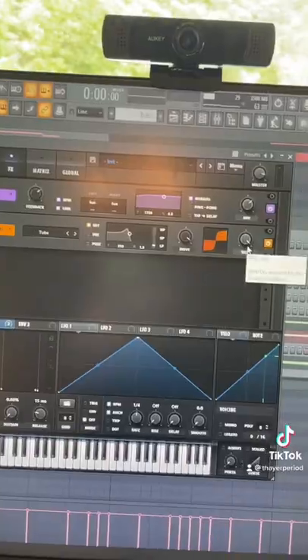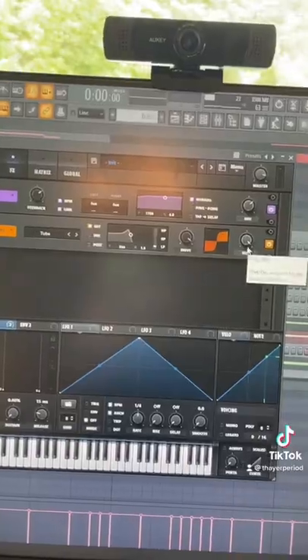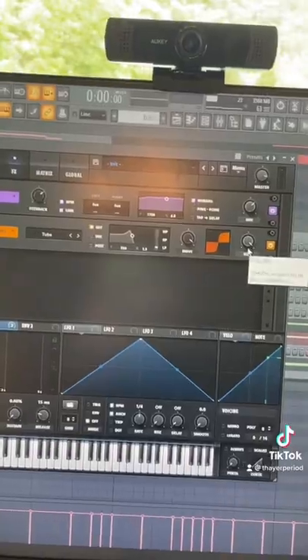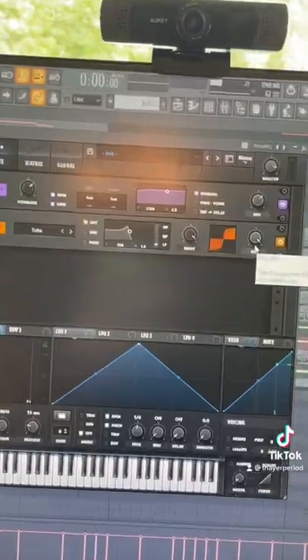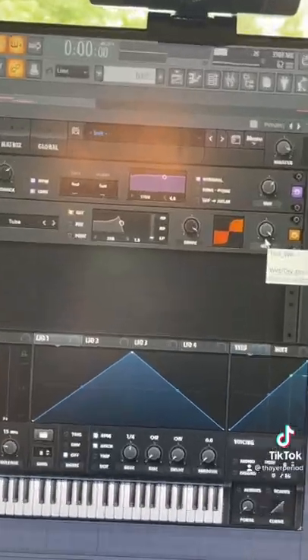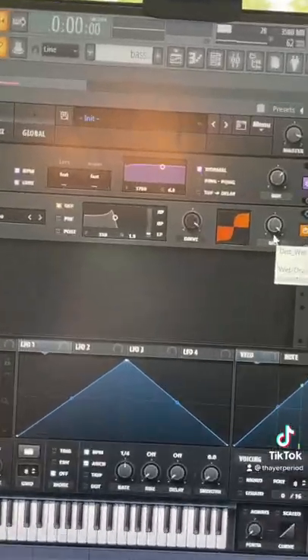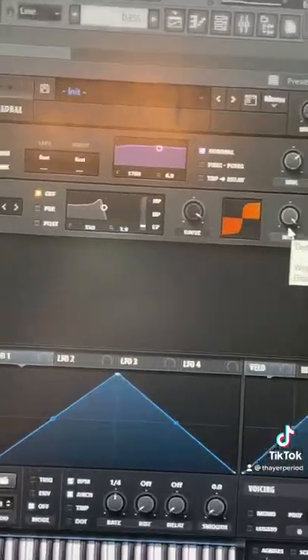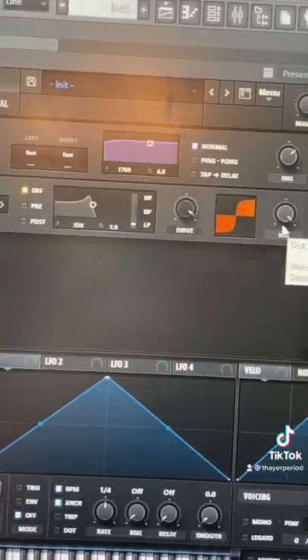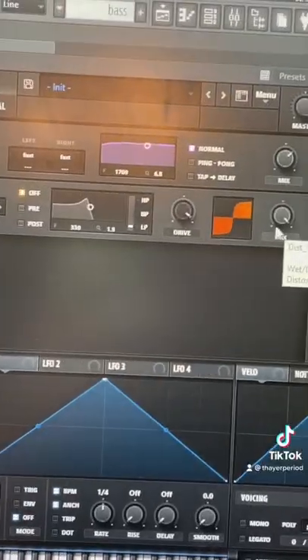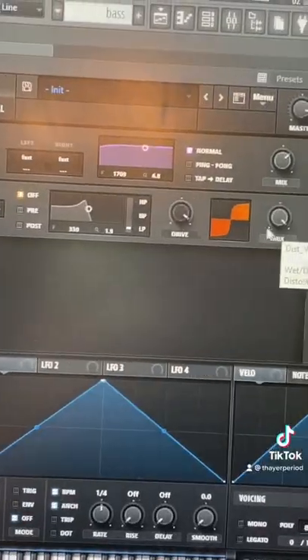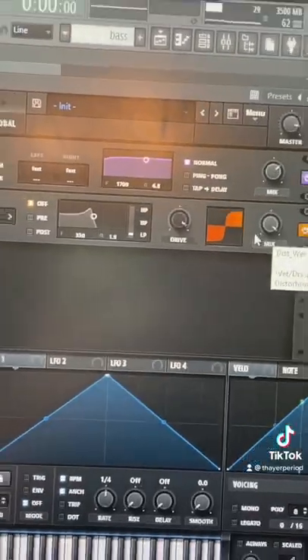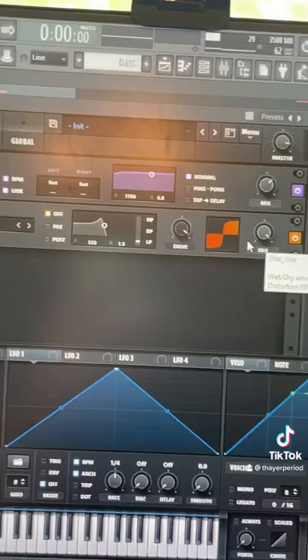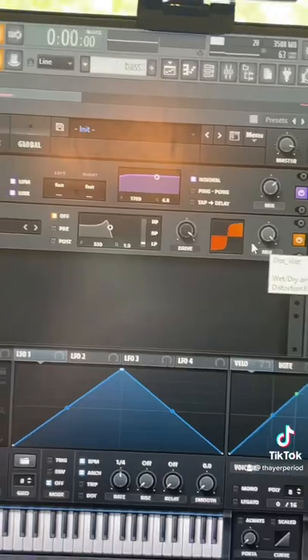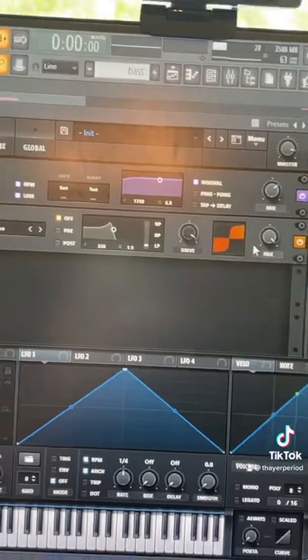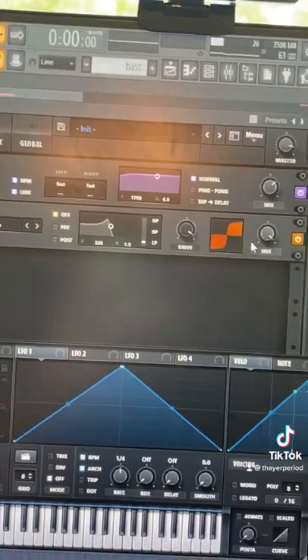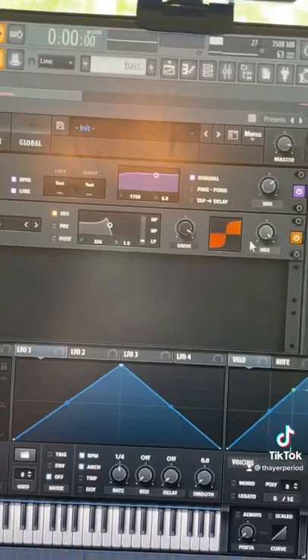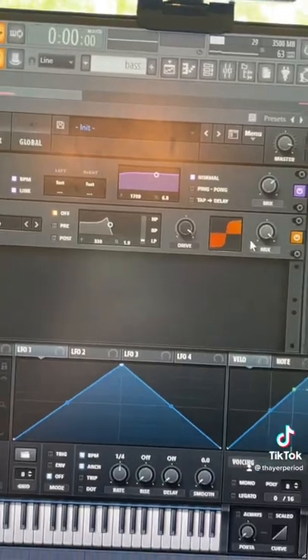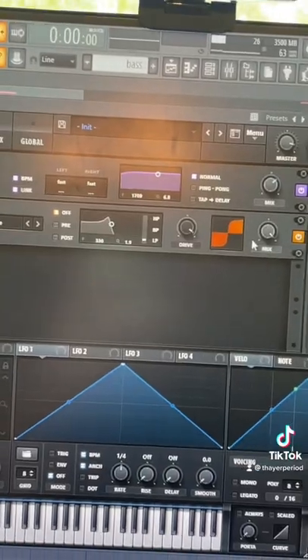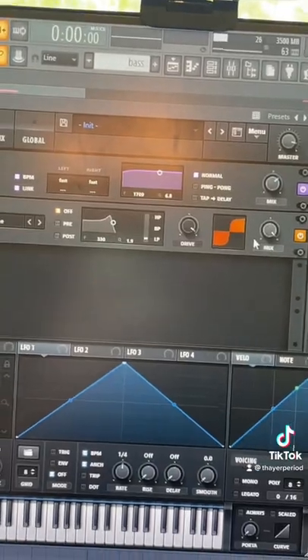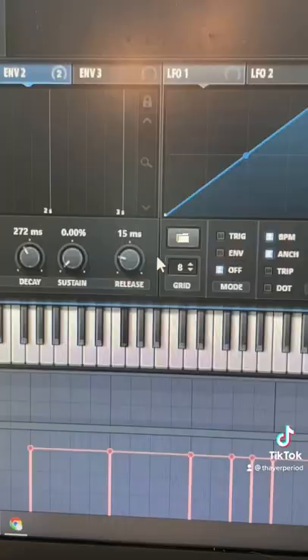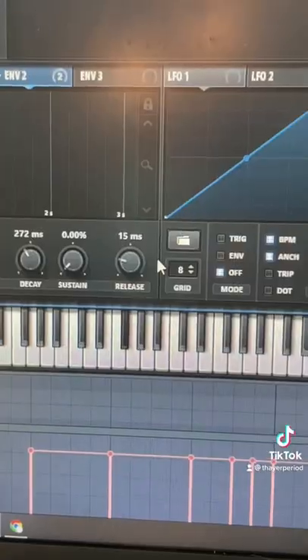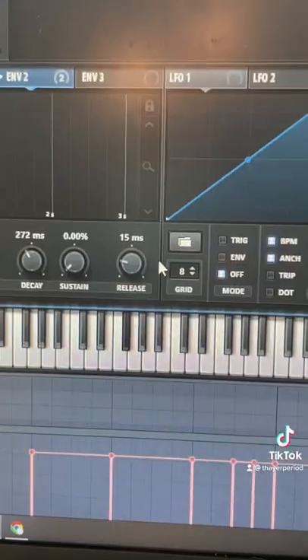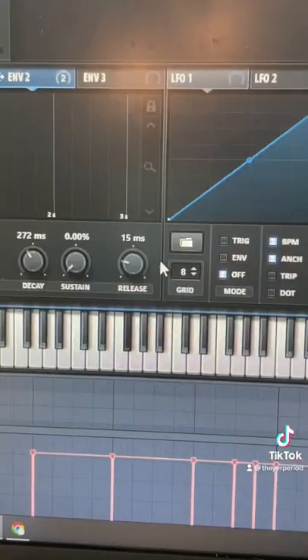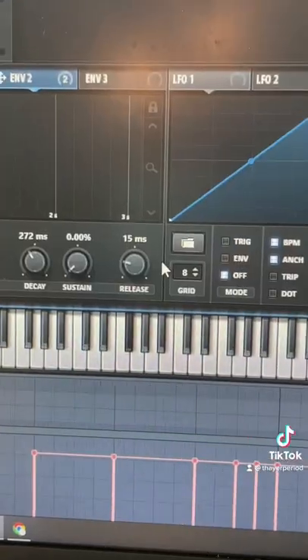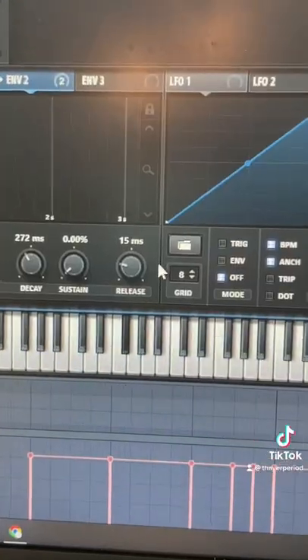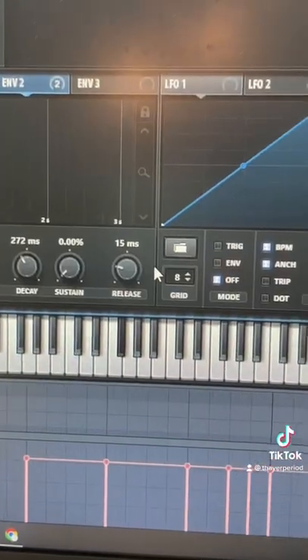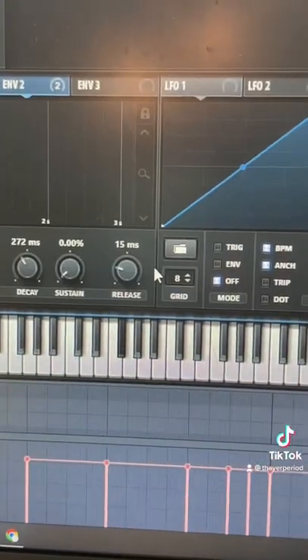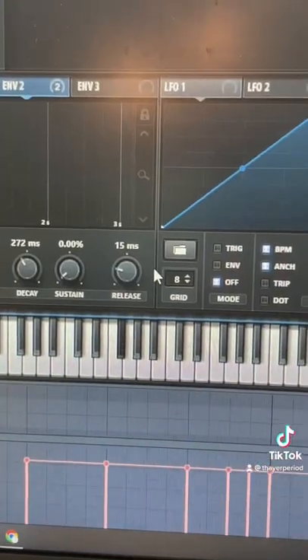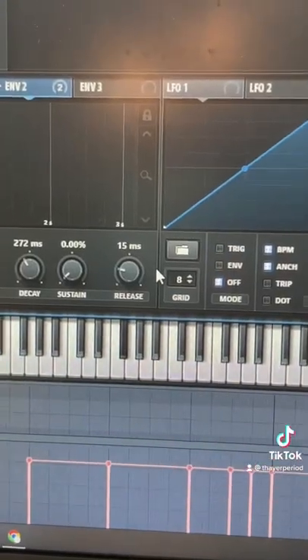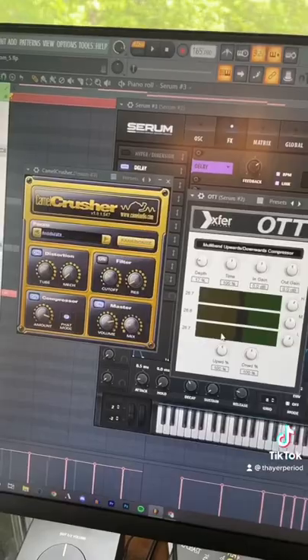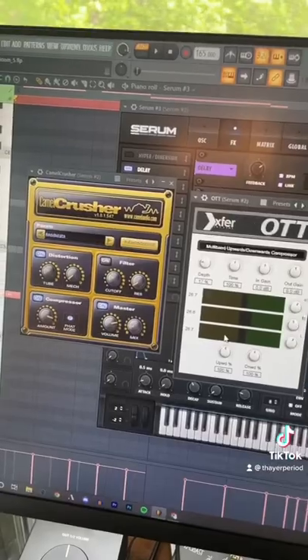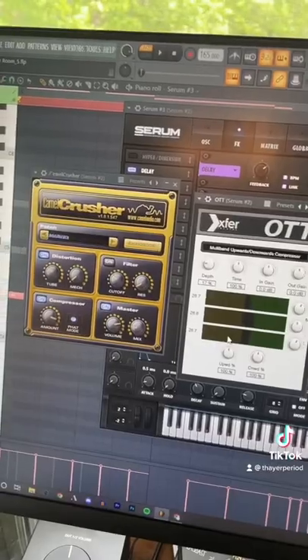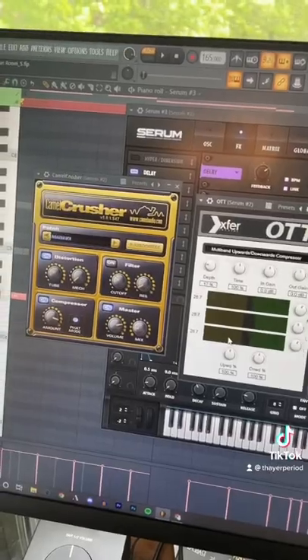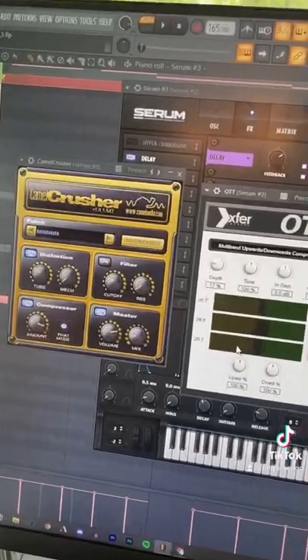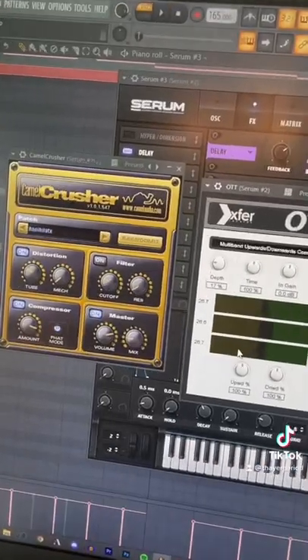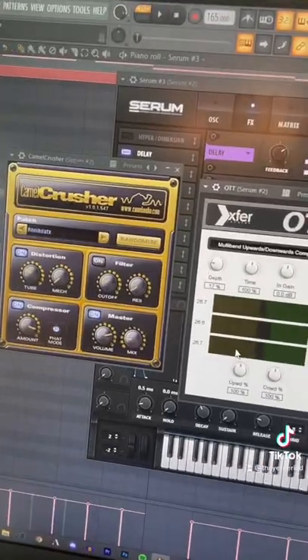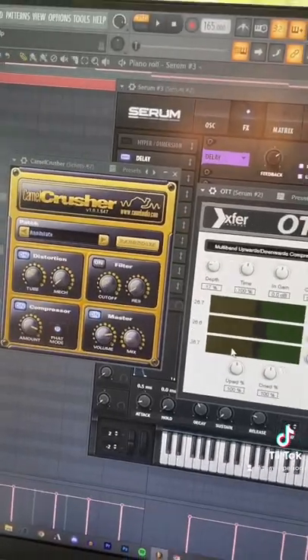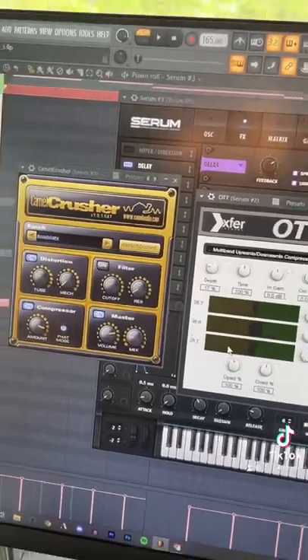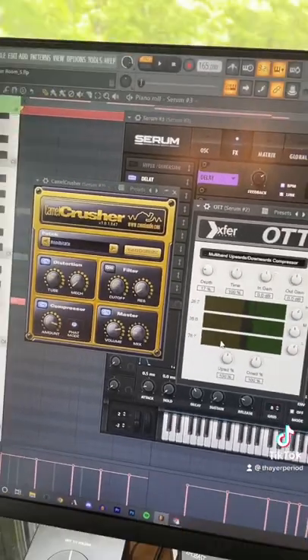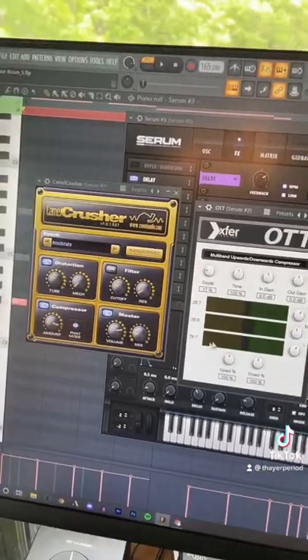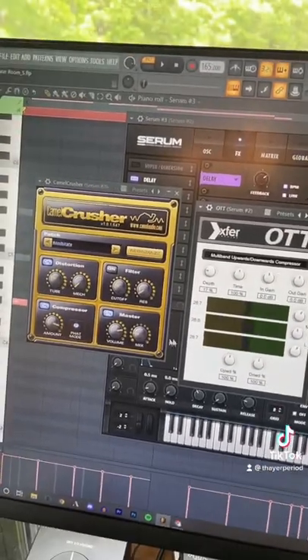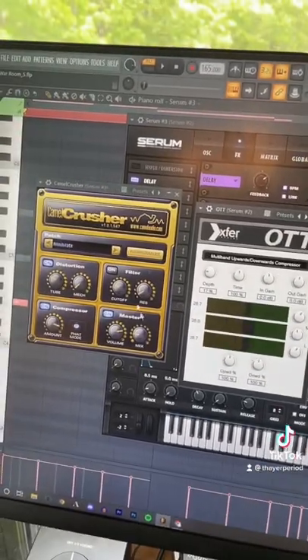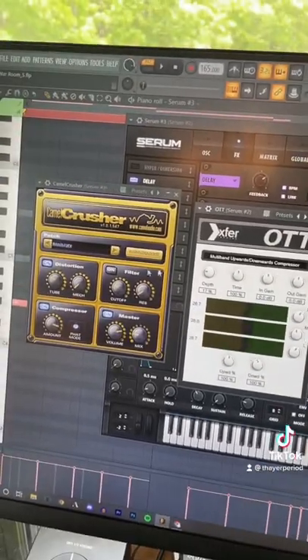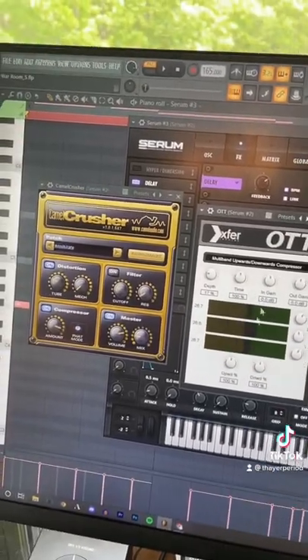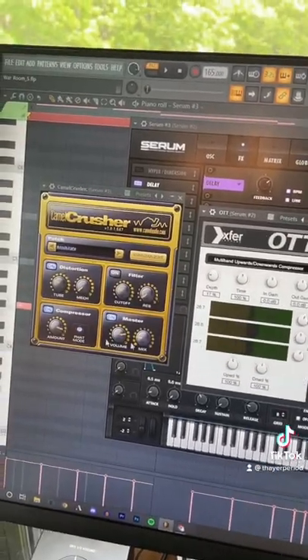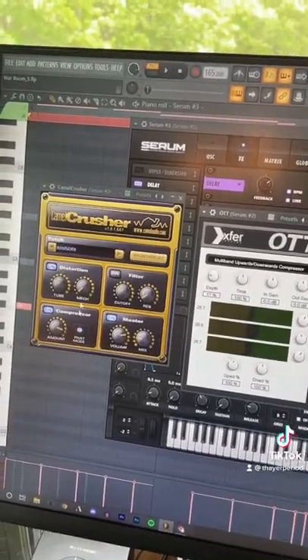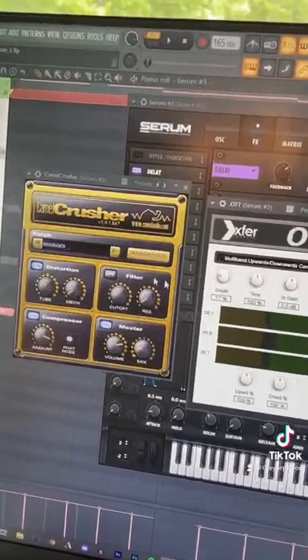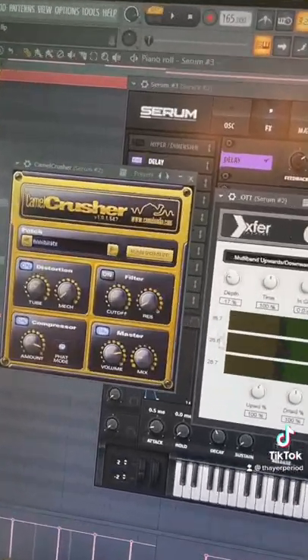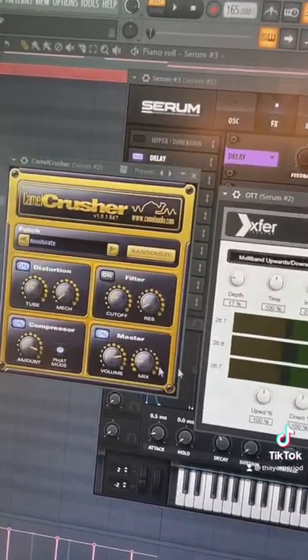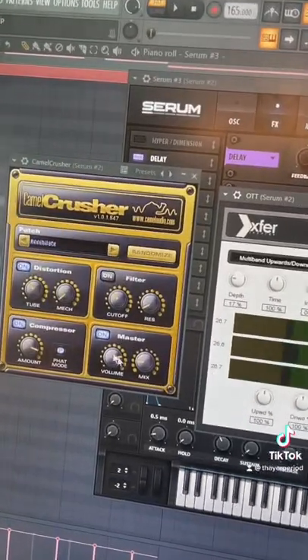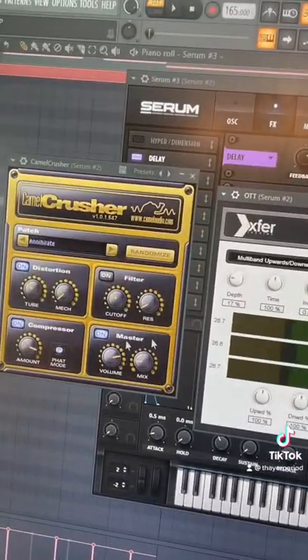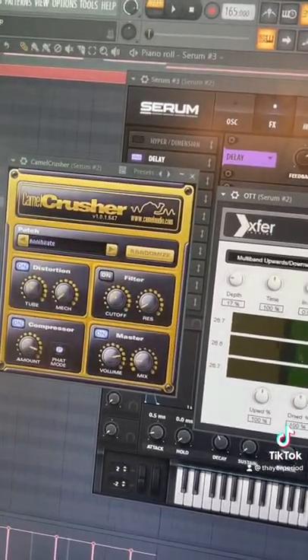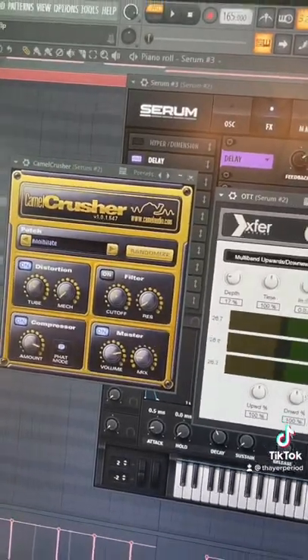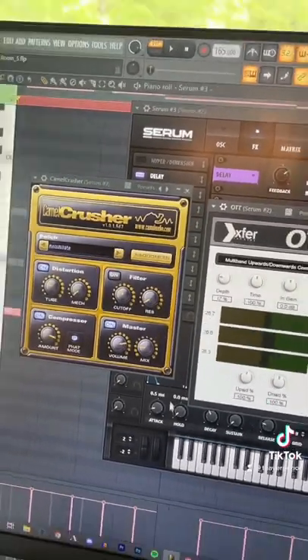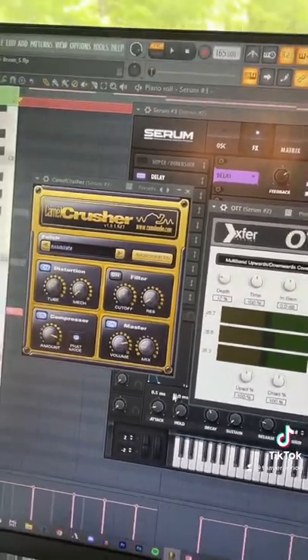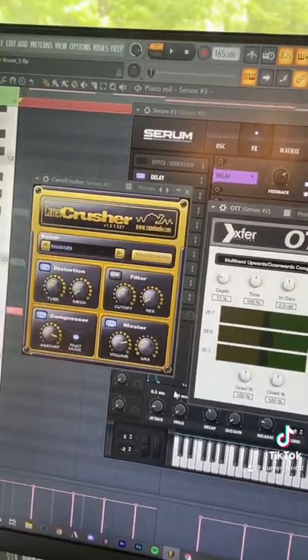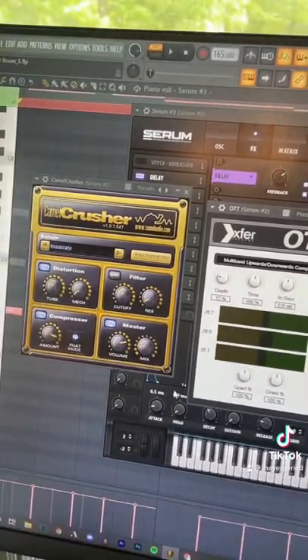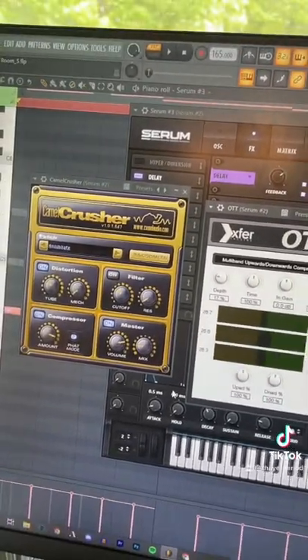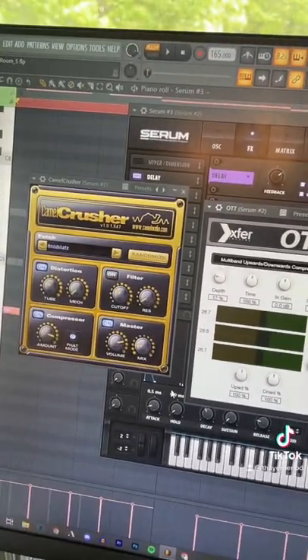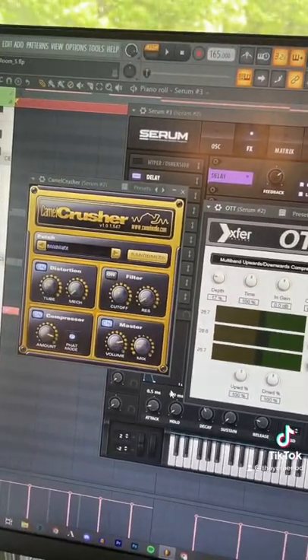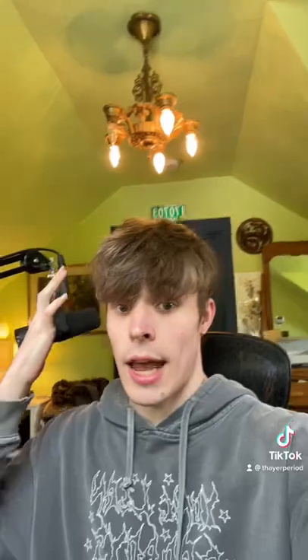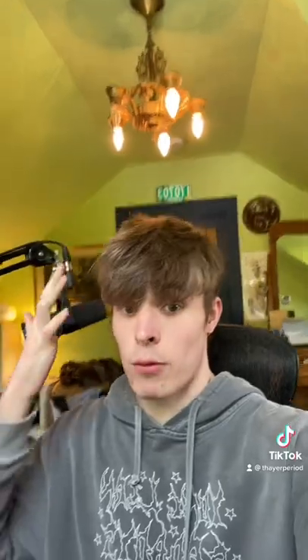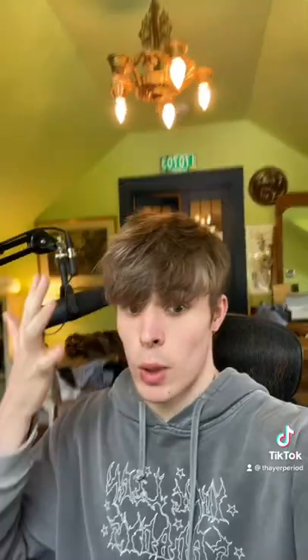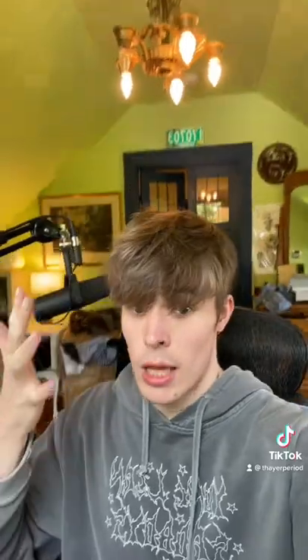When we add our maxed out tube distortion, I'm also adding a Camel Crusher and an OTT — both of these are free plugins. And voila.